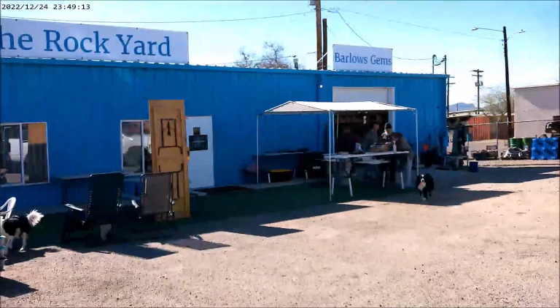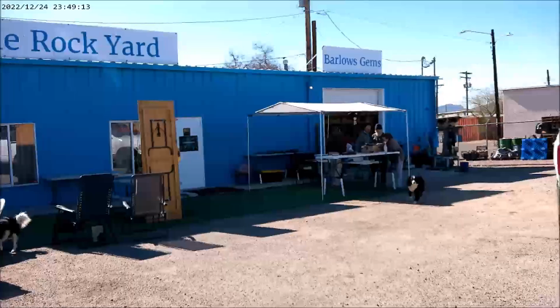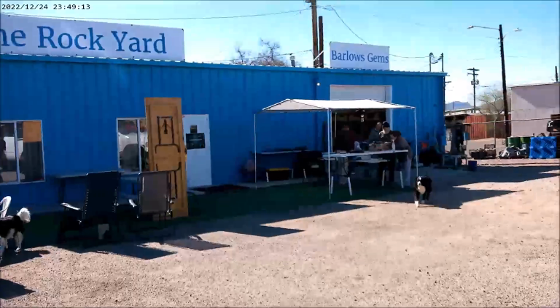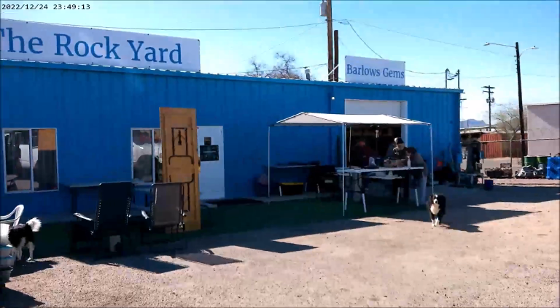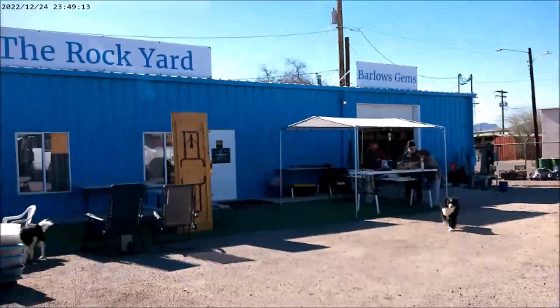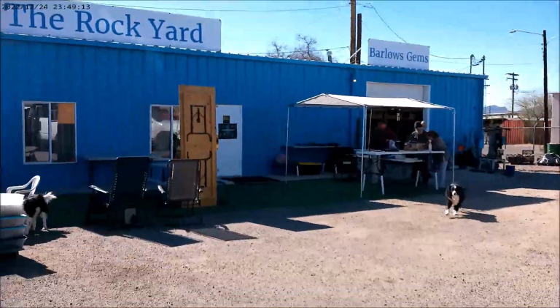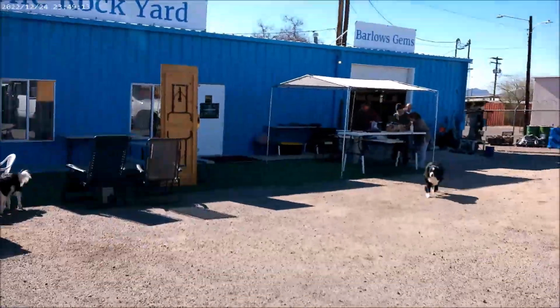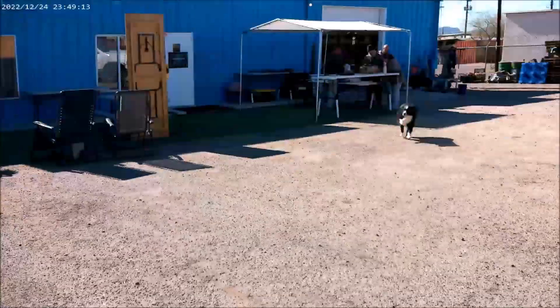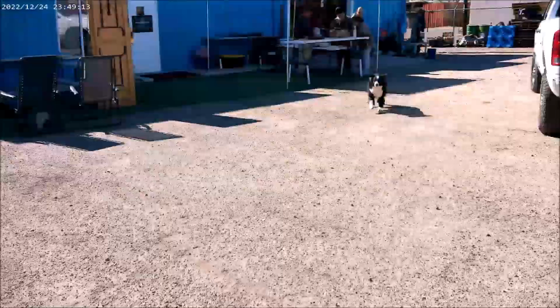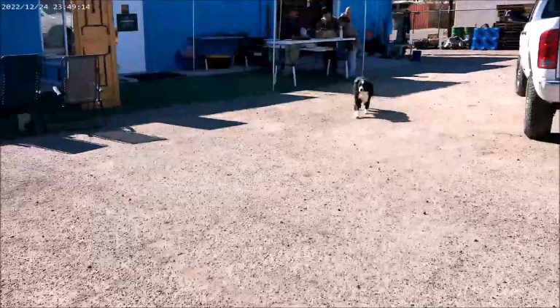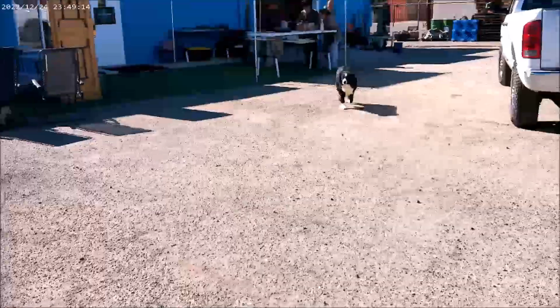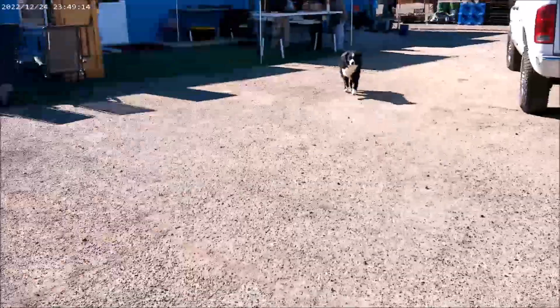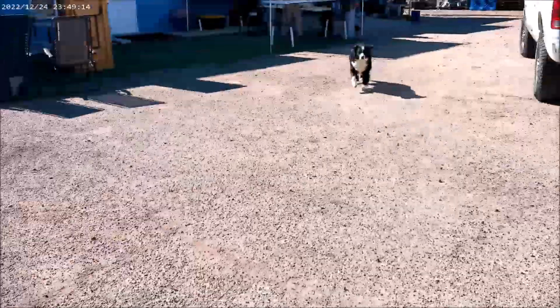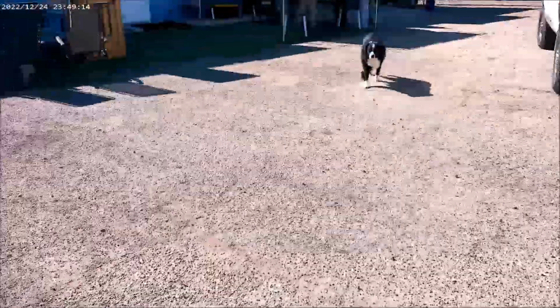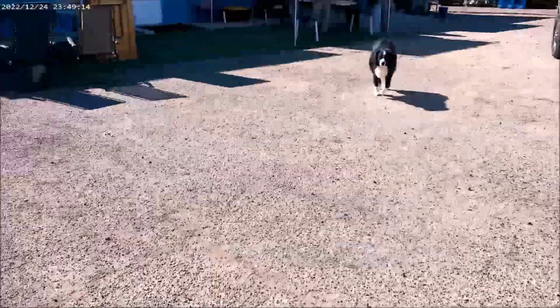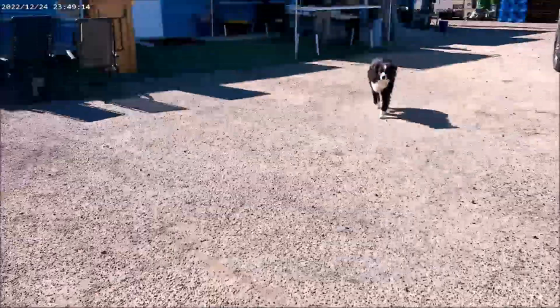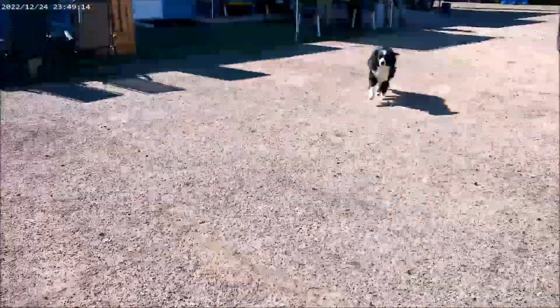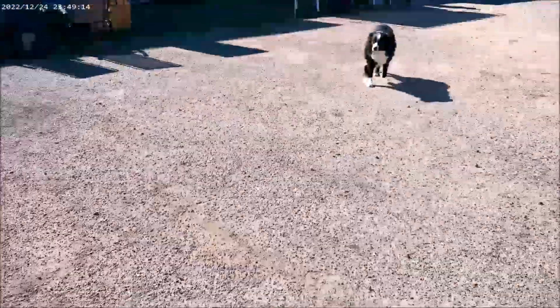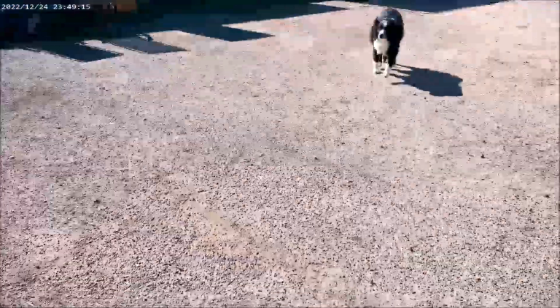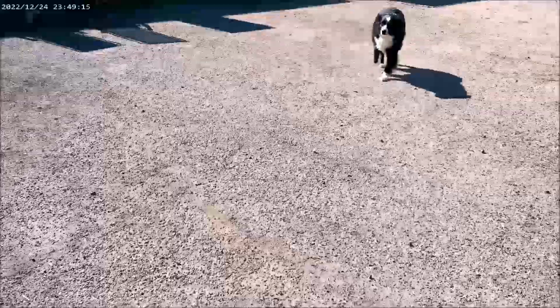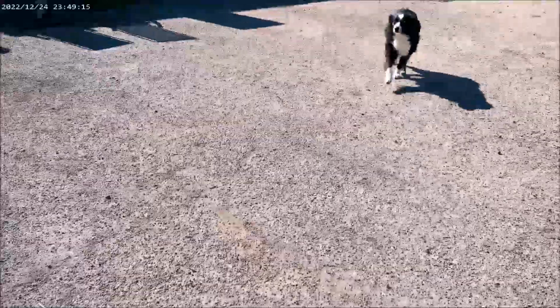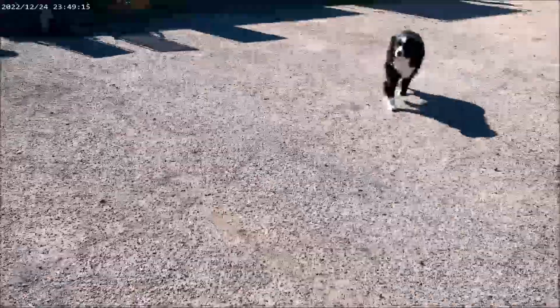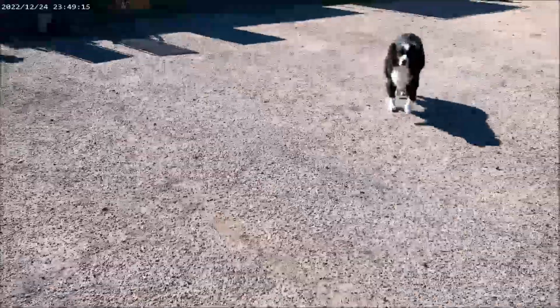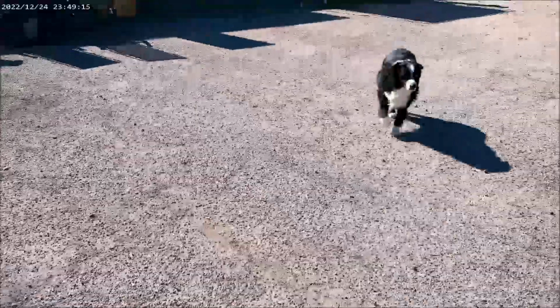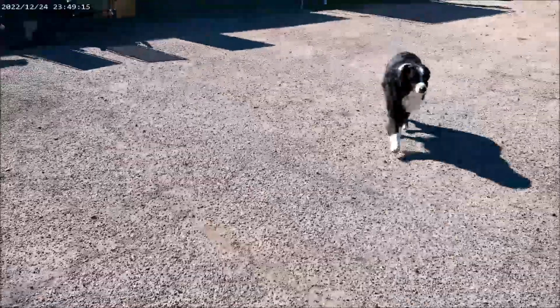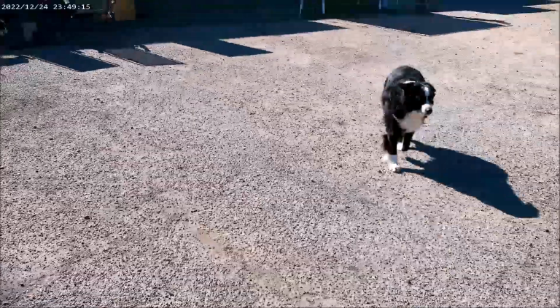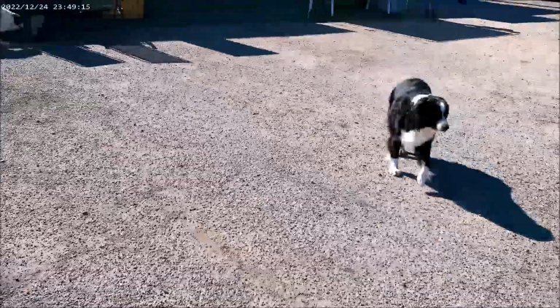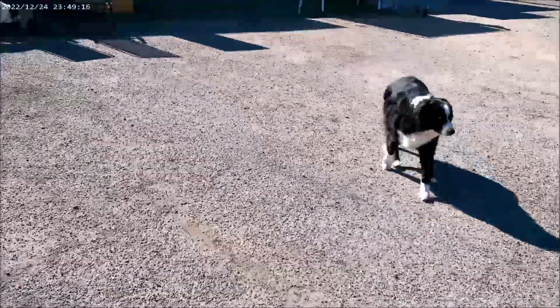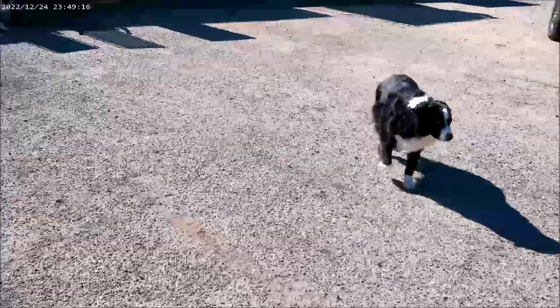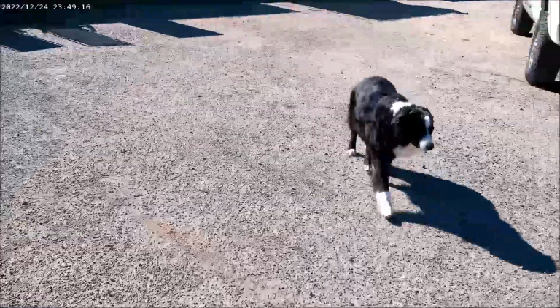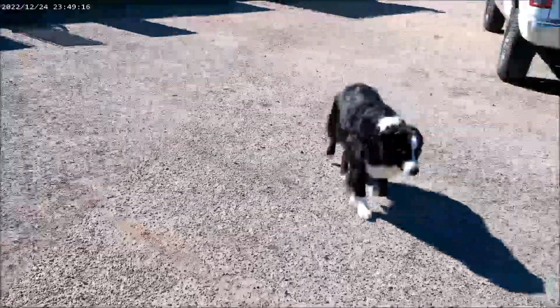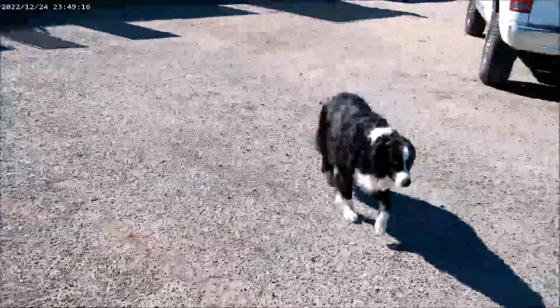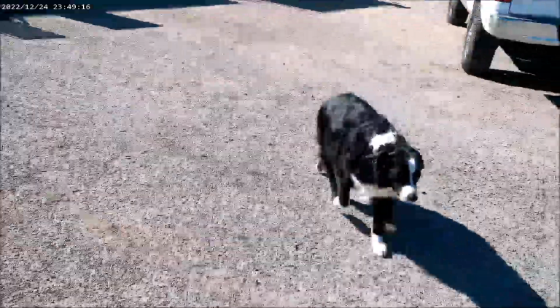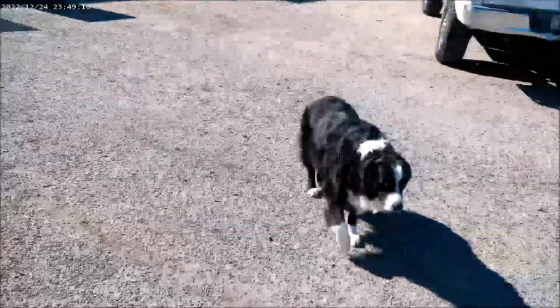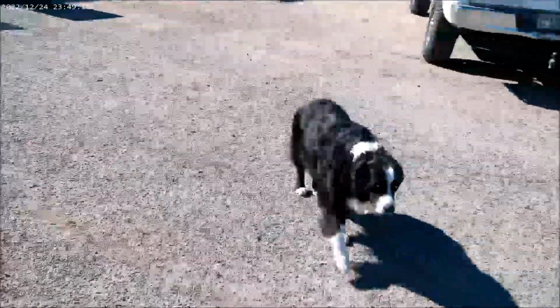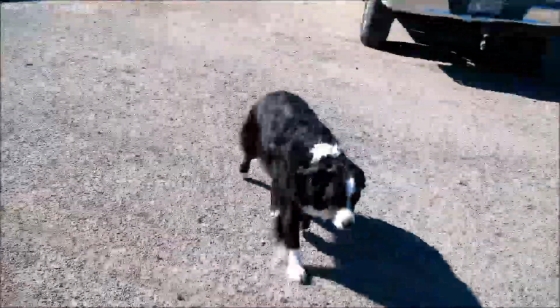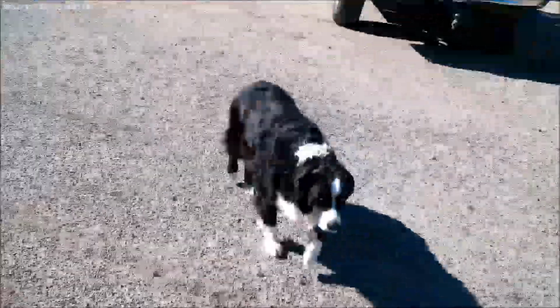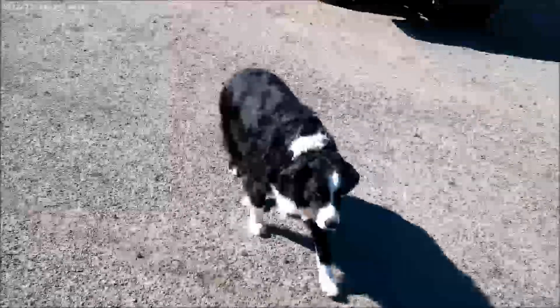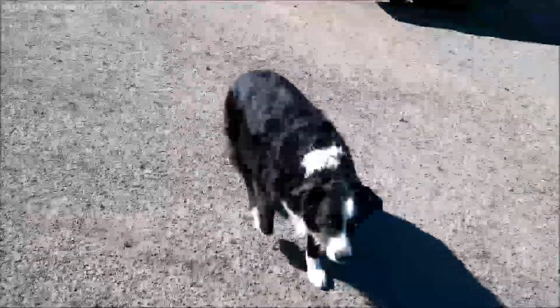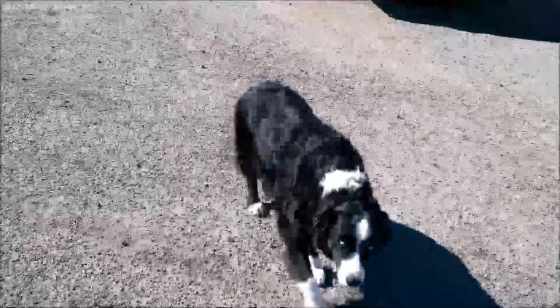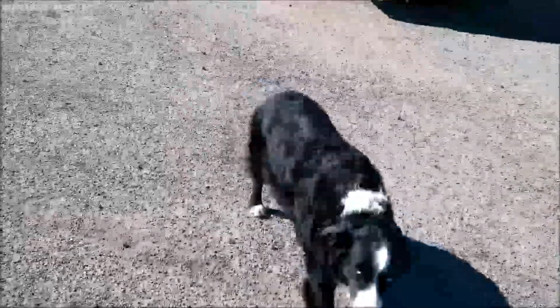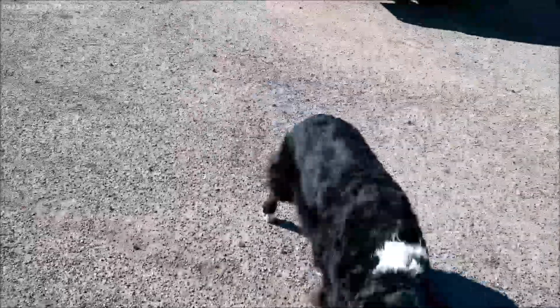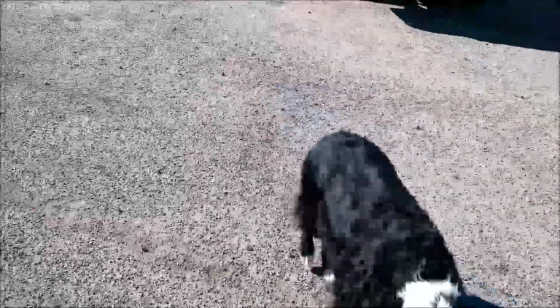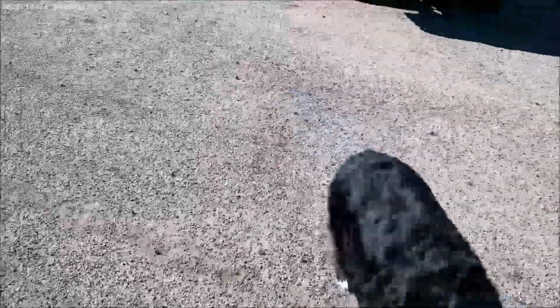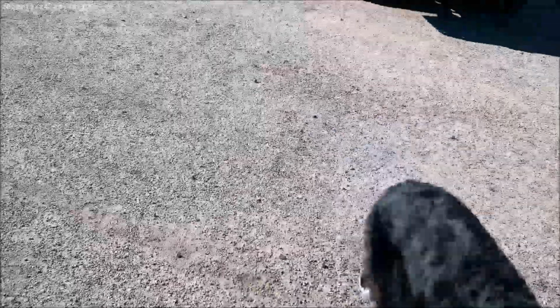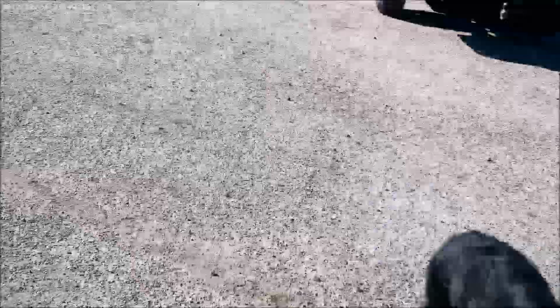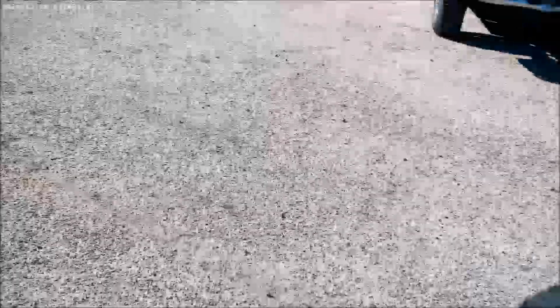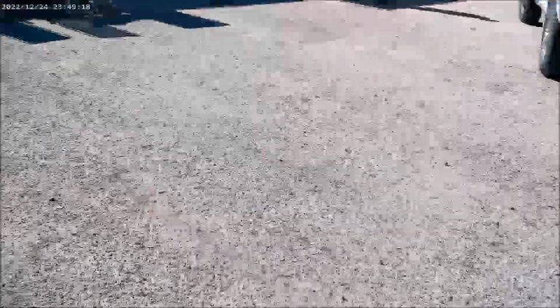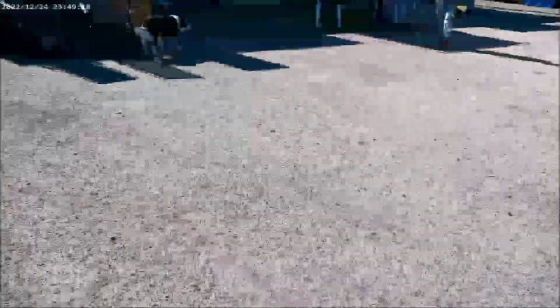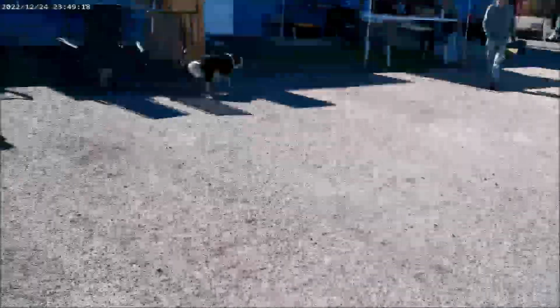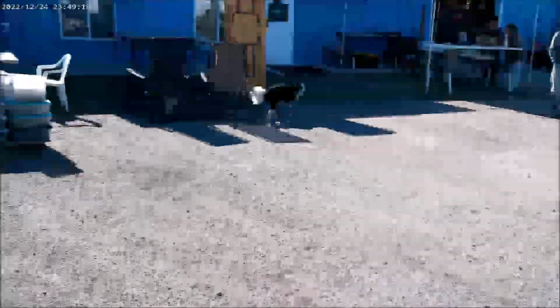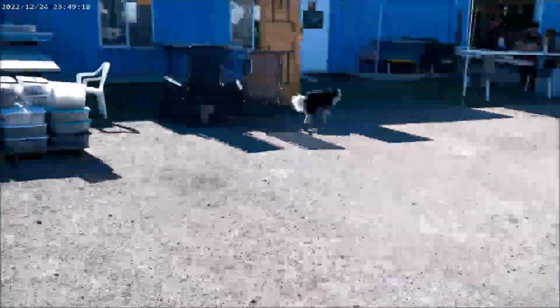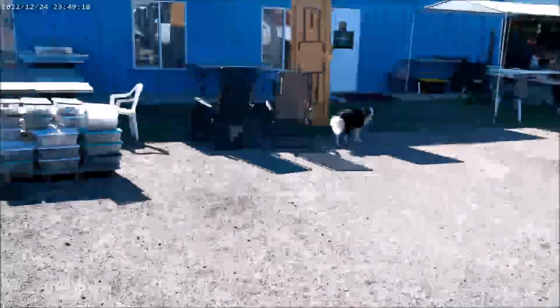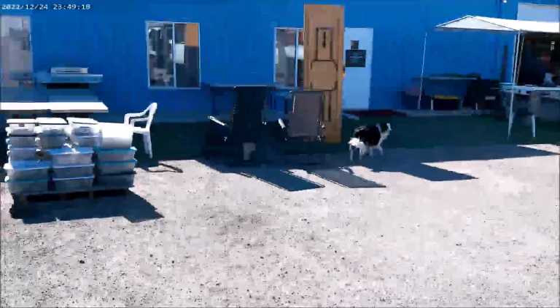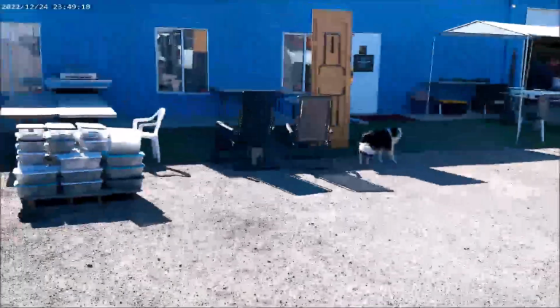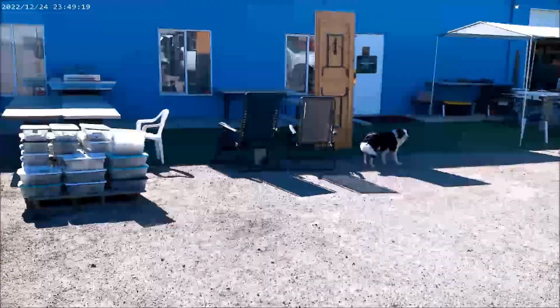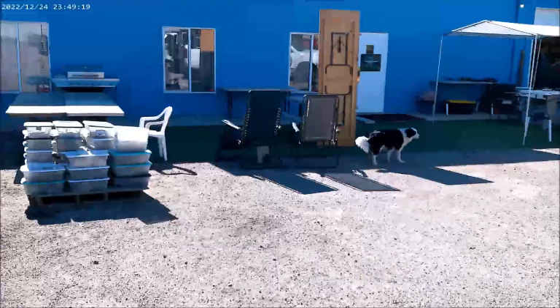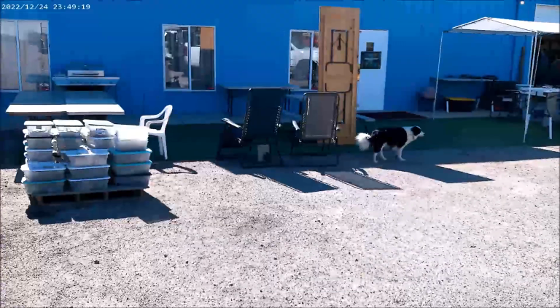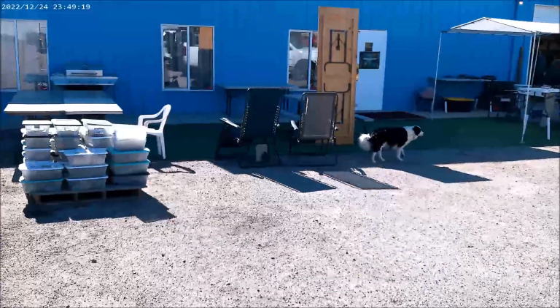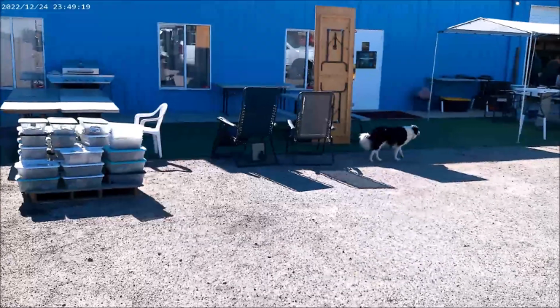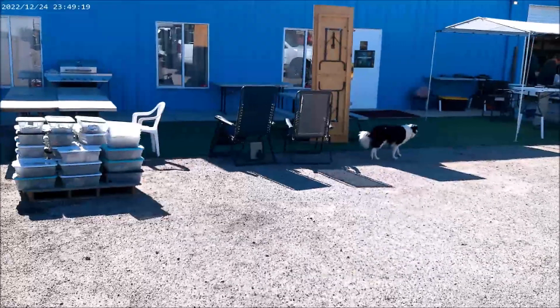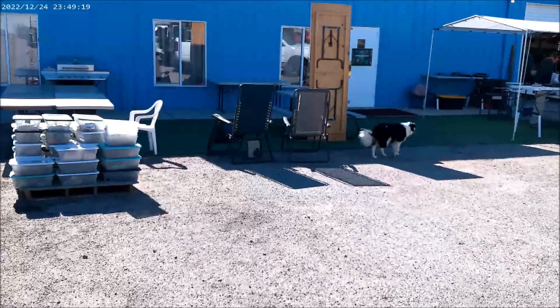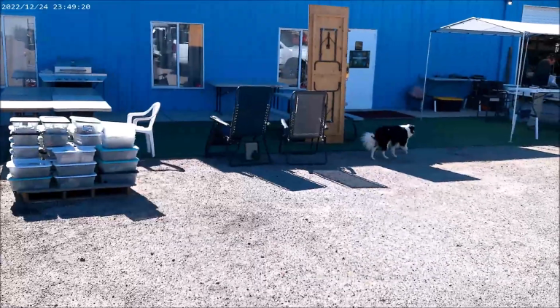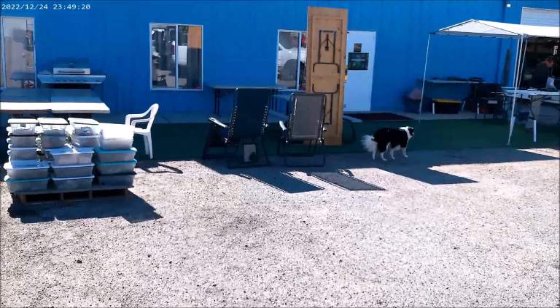Here comes Puppy — they remember me. Good doggie.